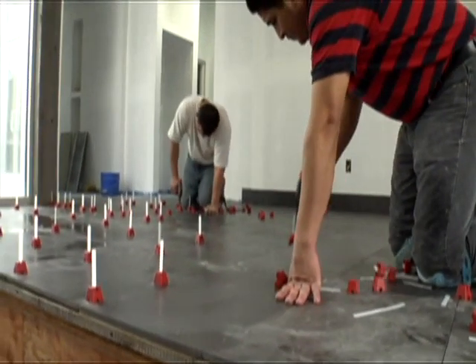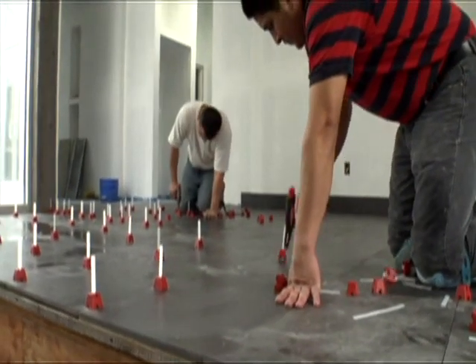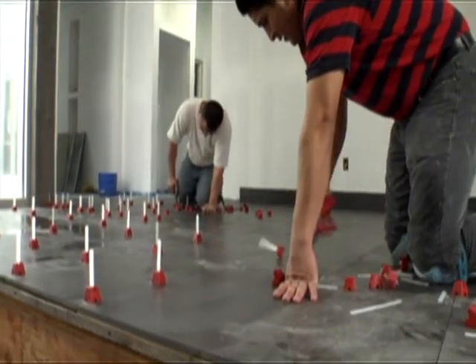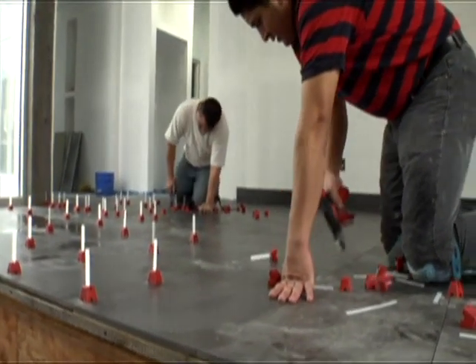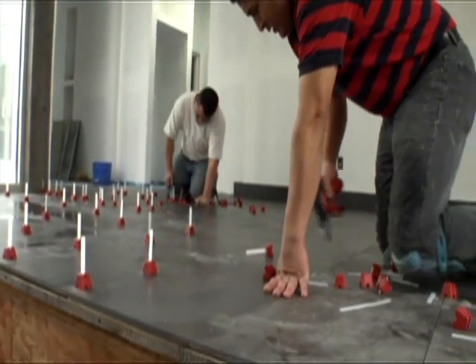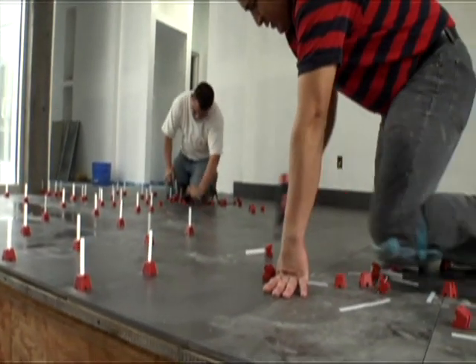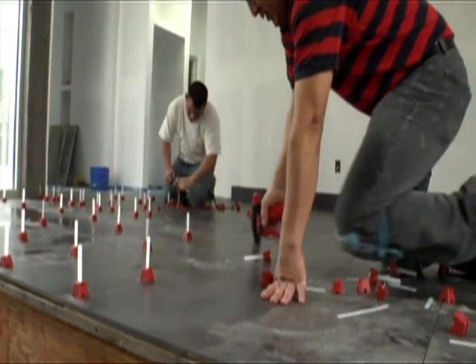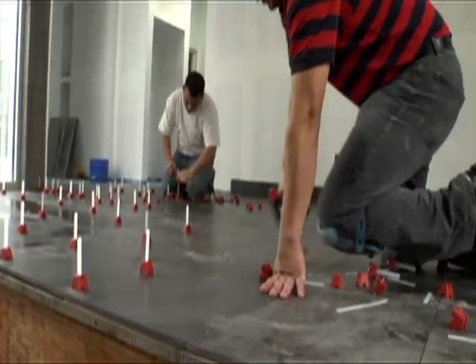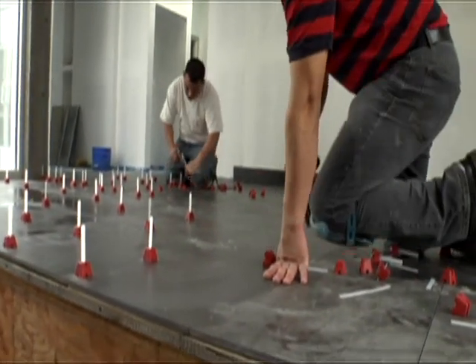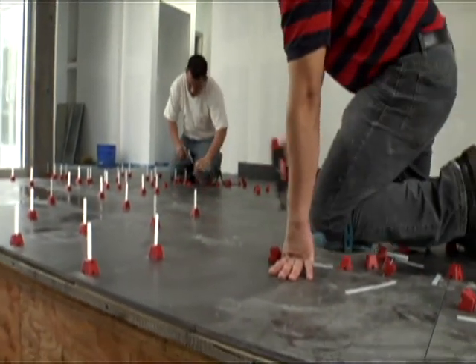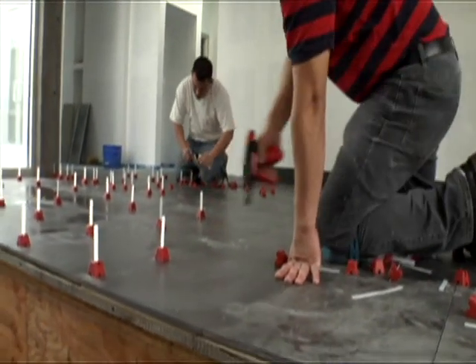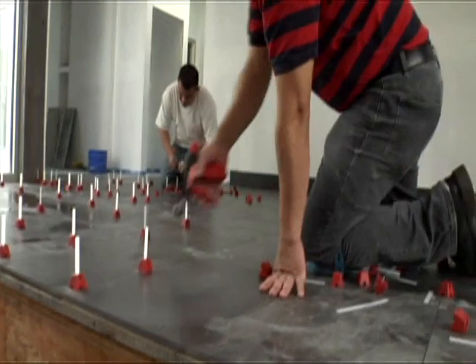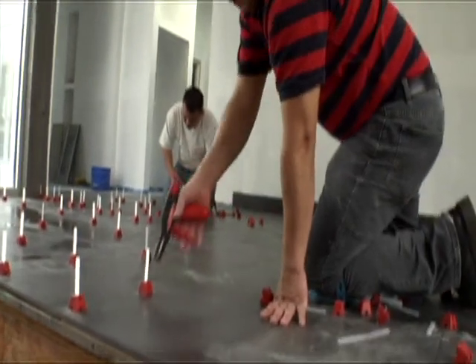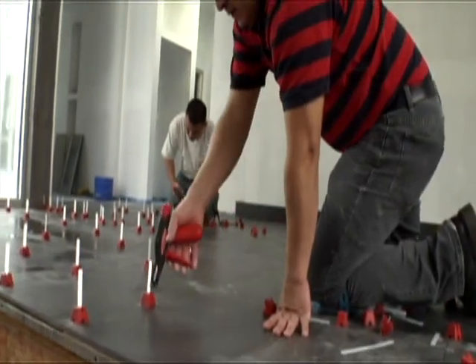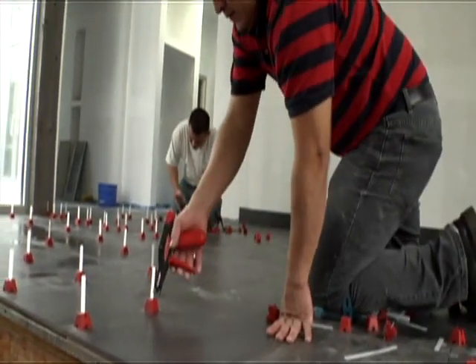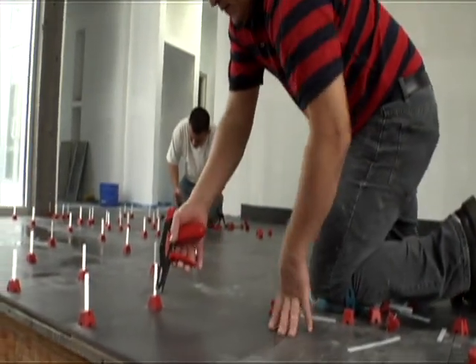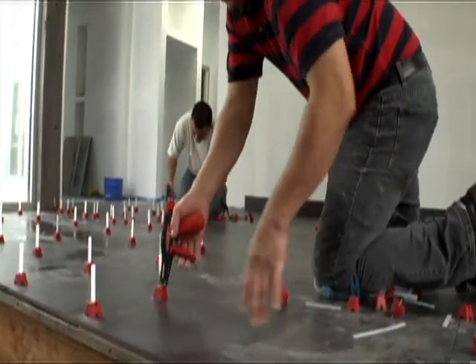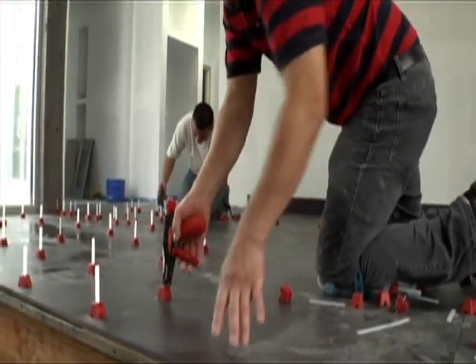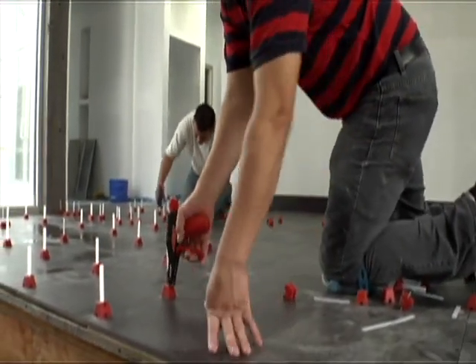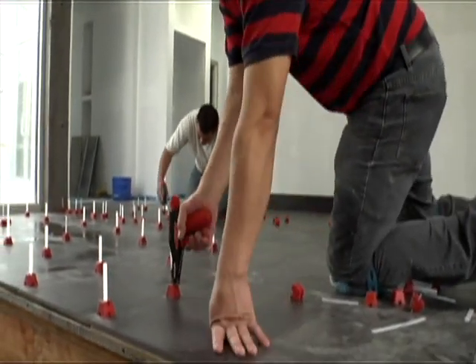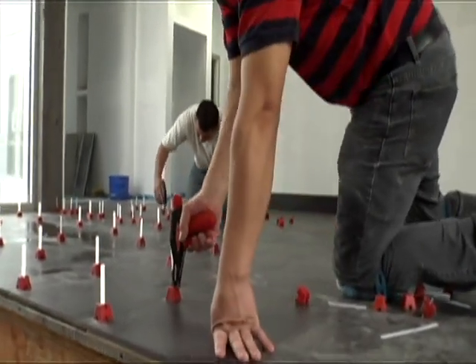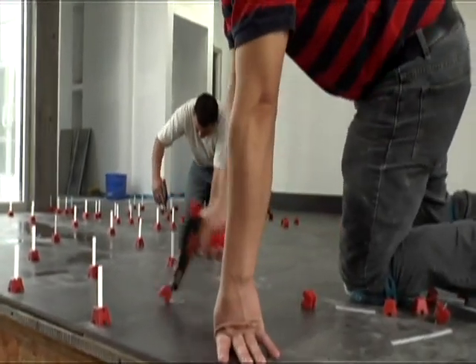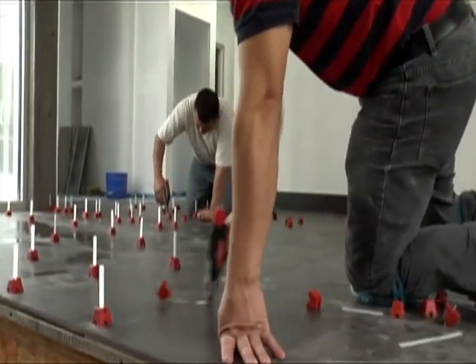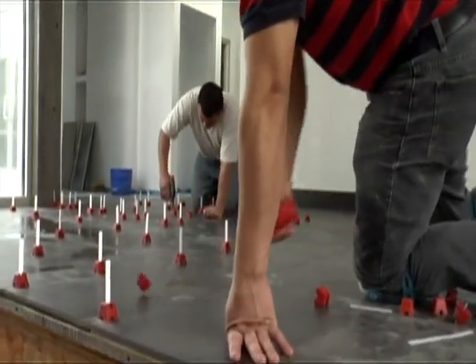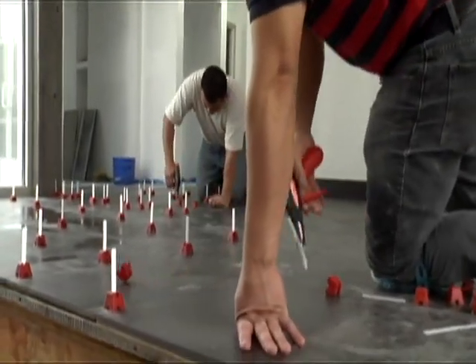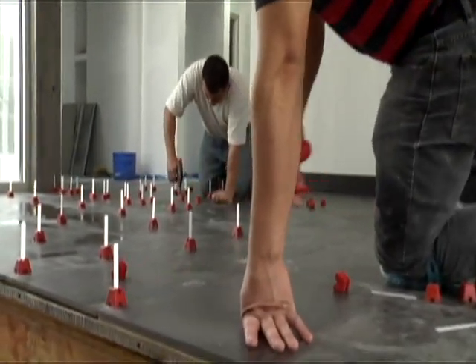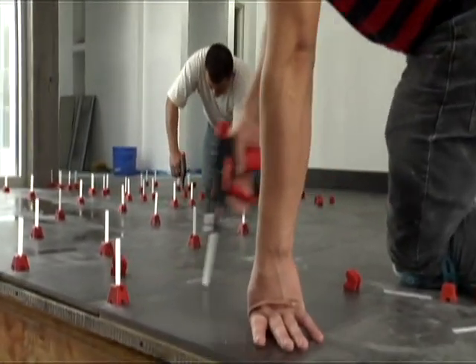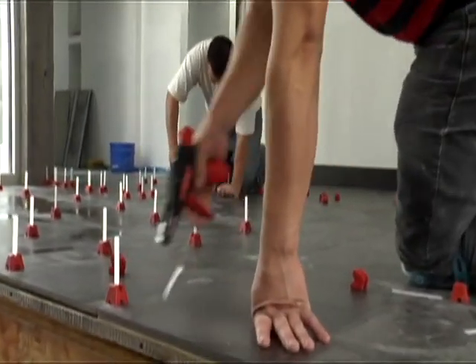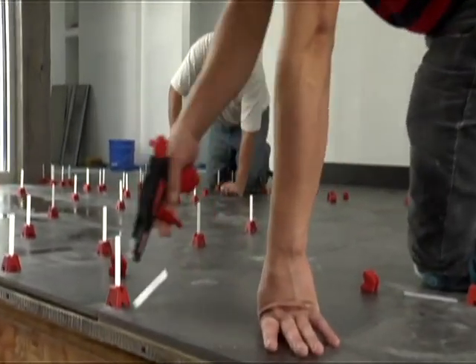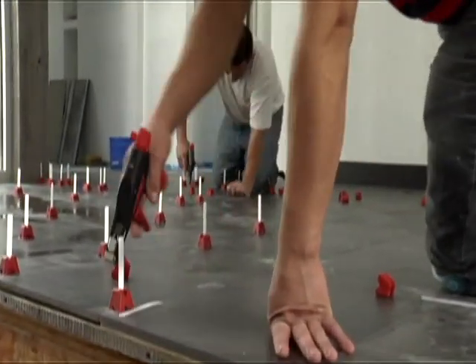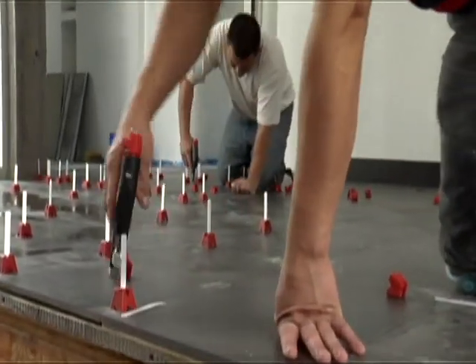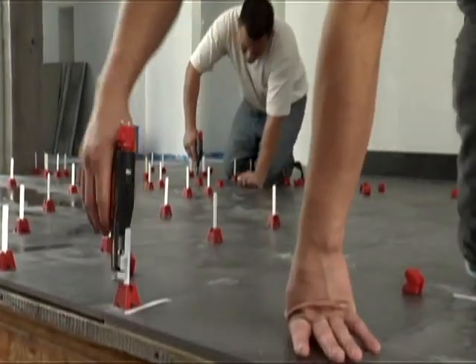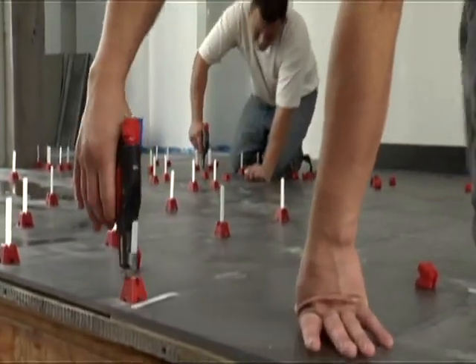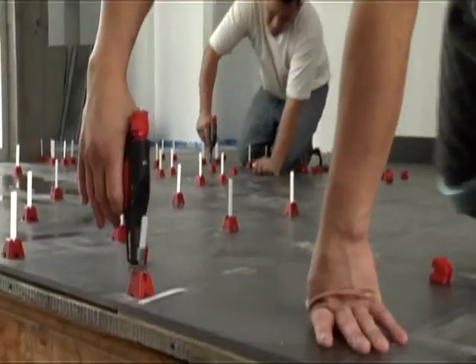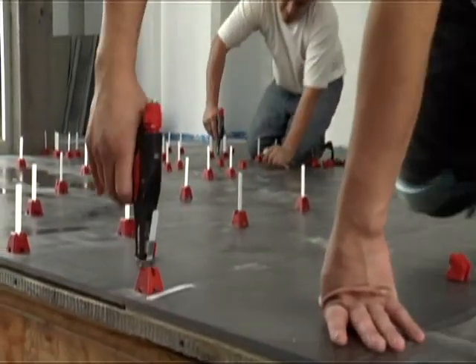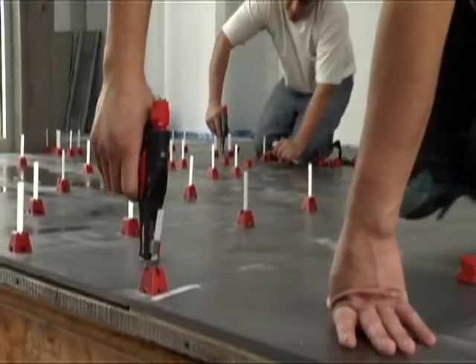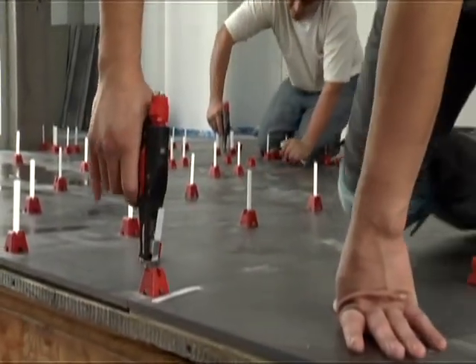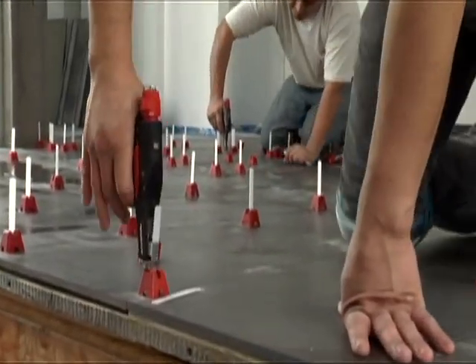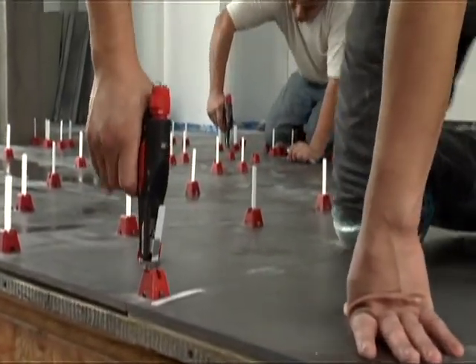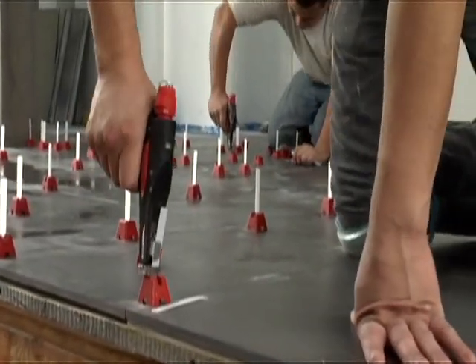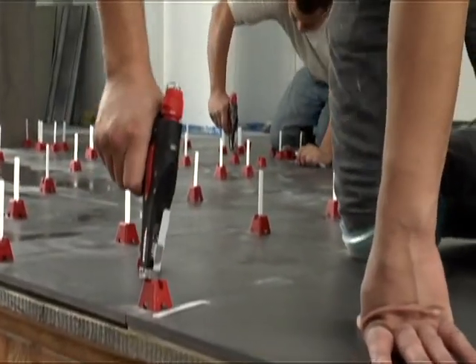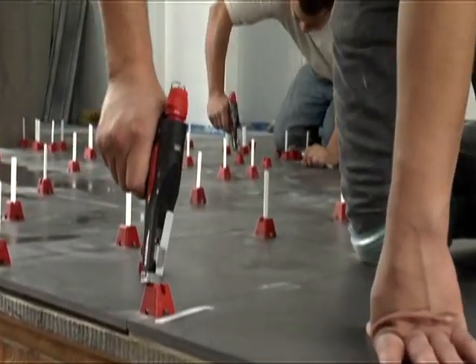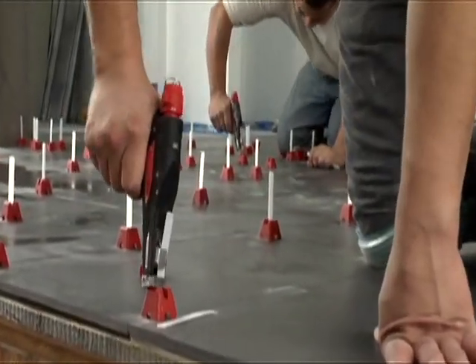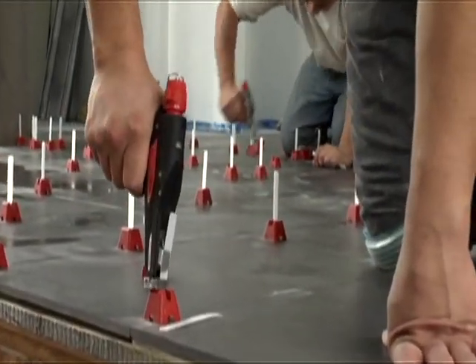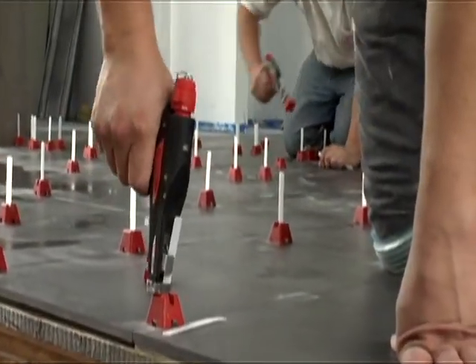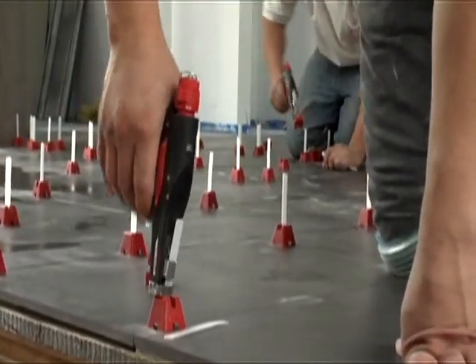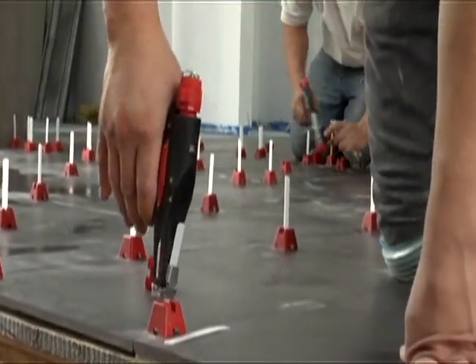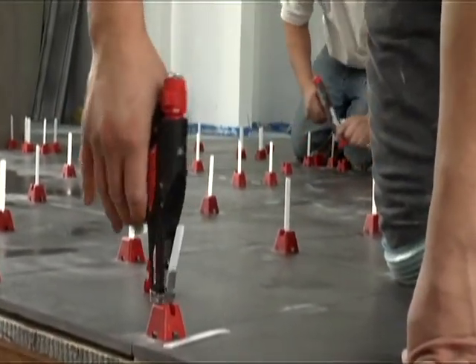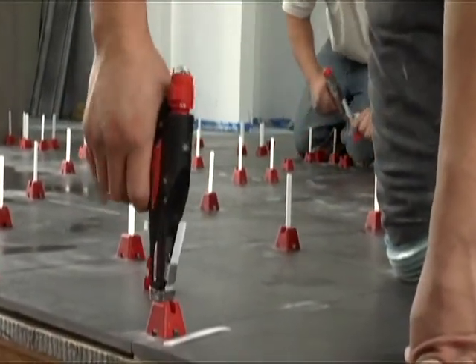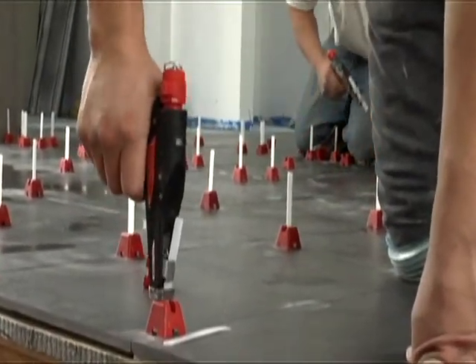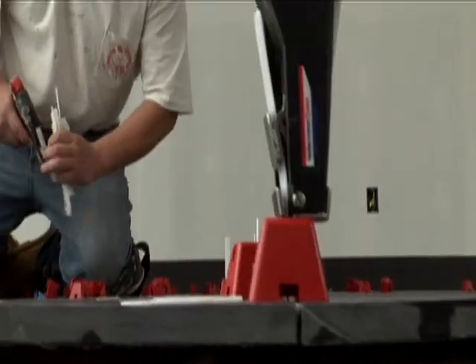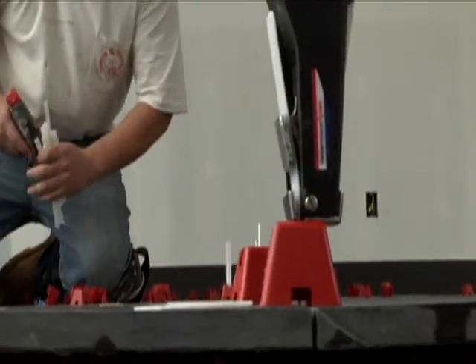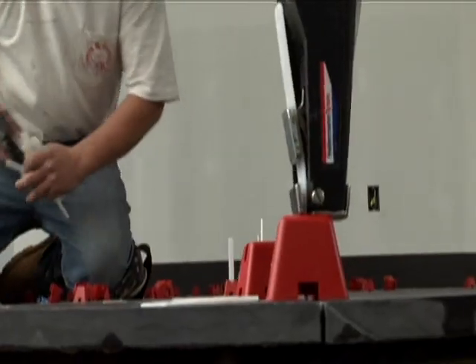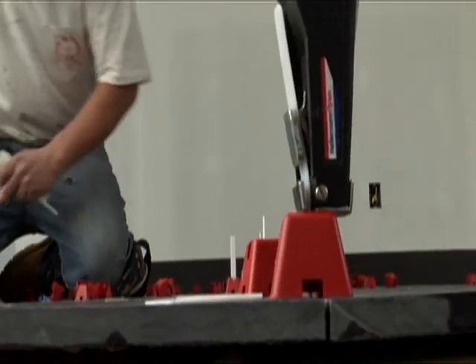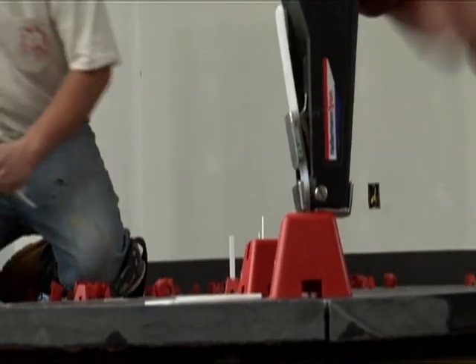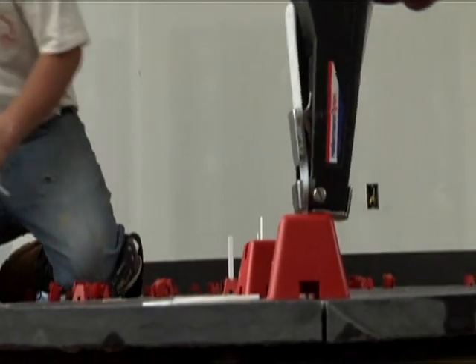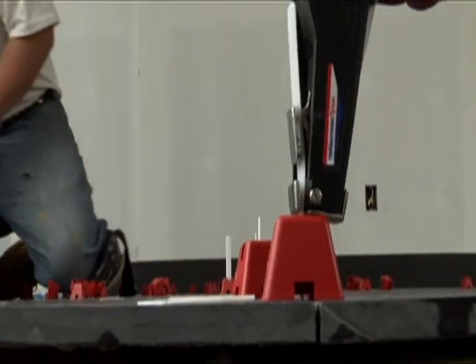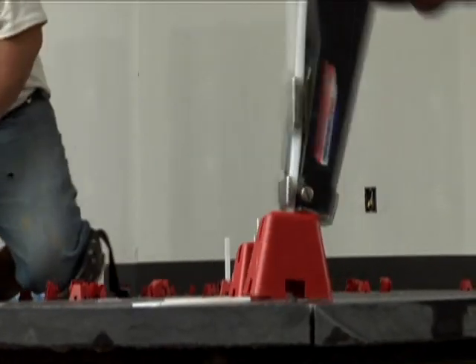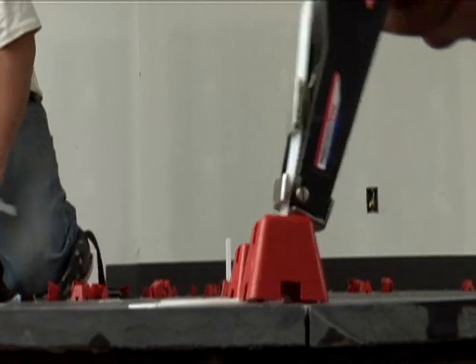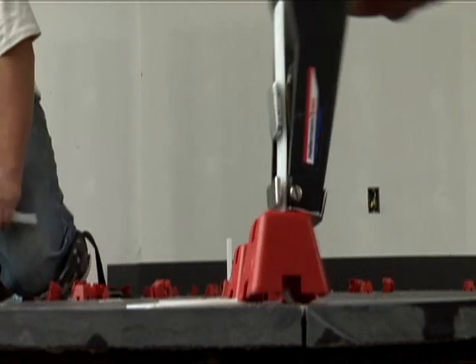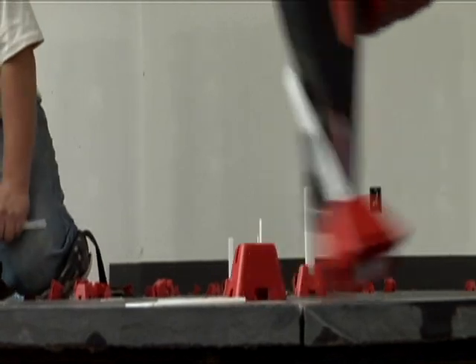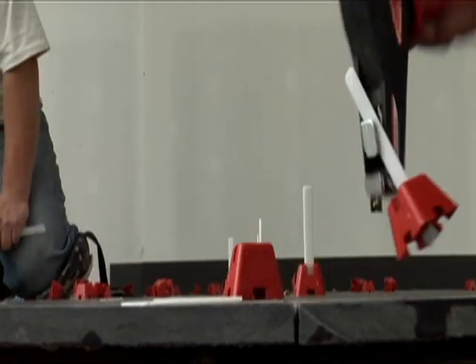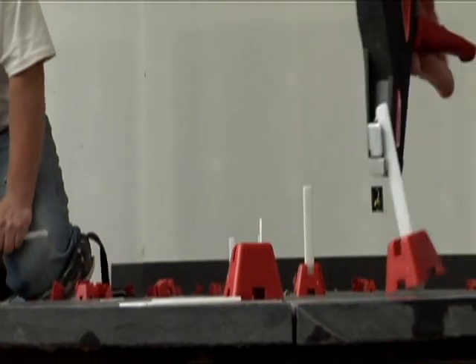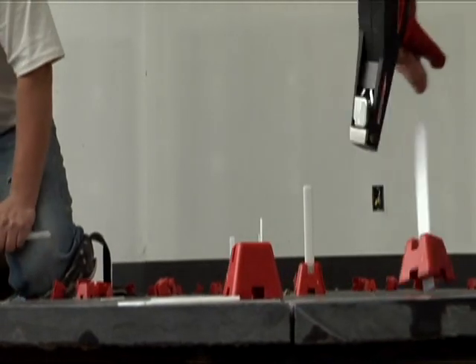Once the setting material has properly cured, remove the straps and caps by snapping the strap off at its breaking point.